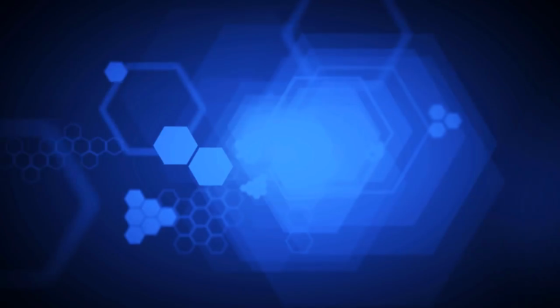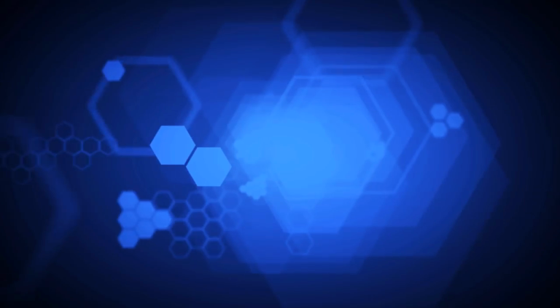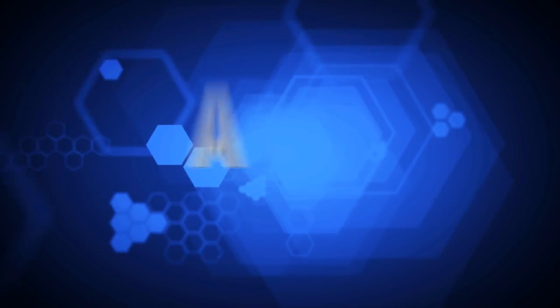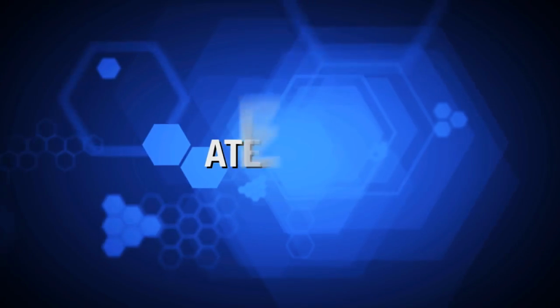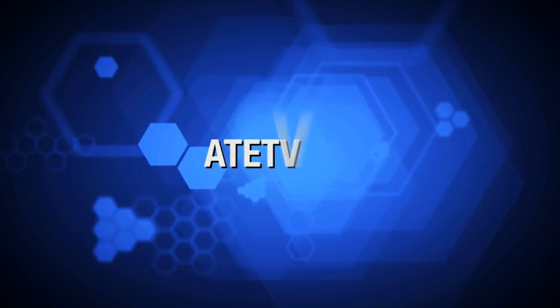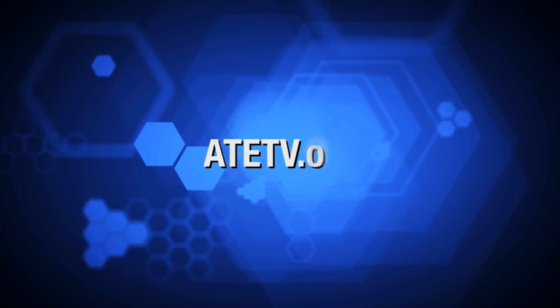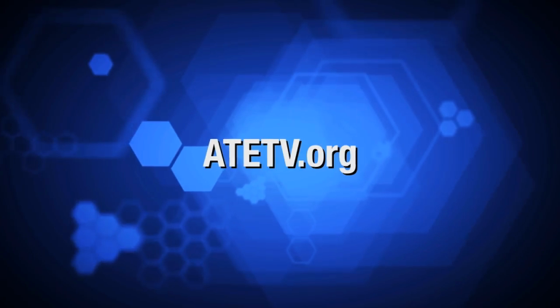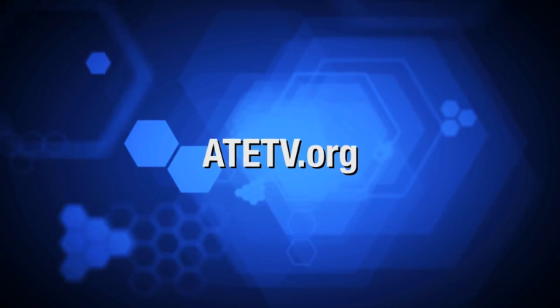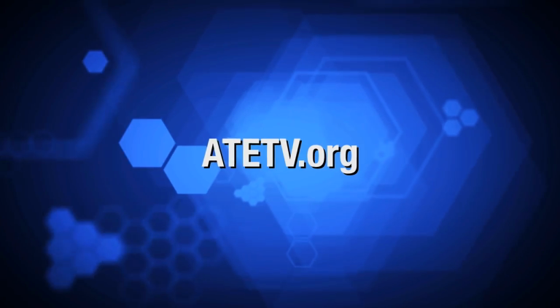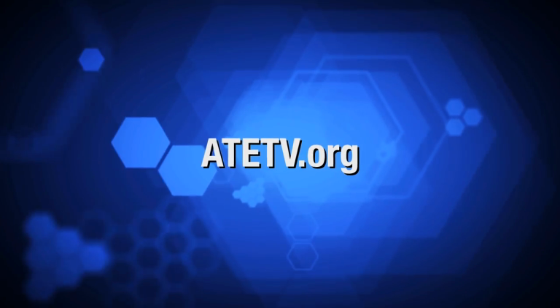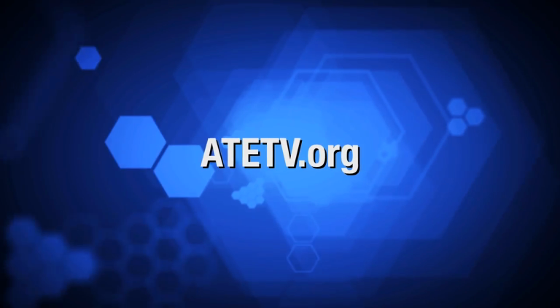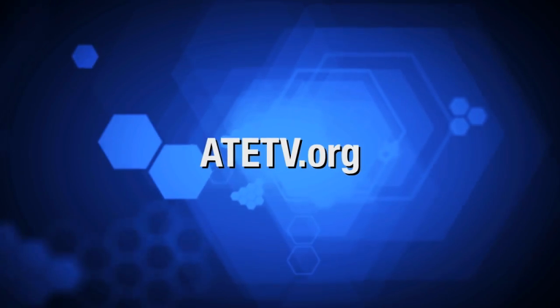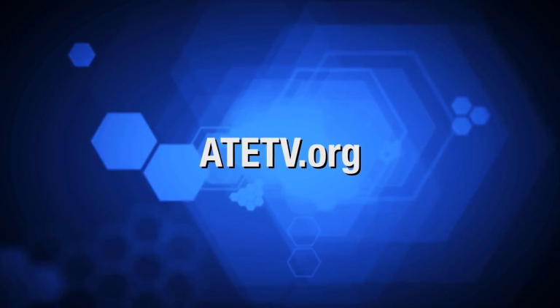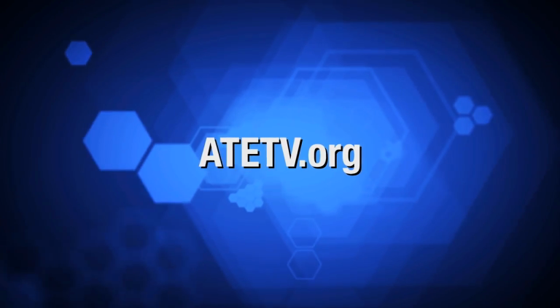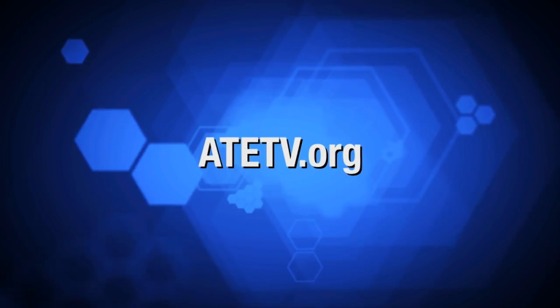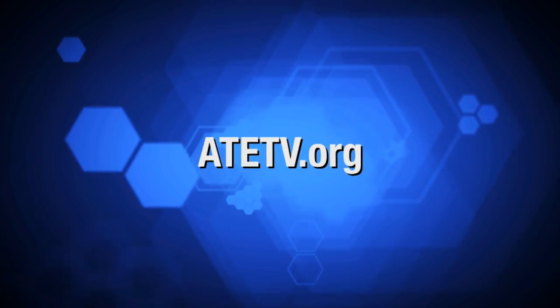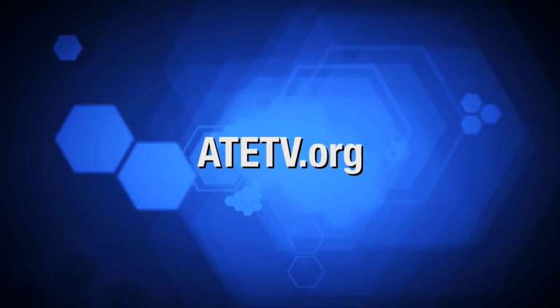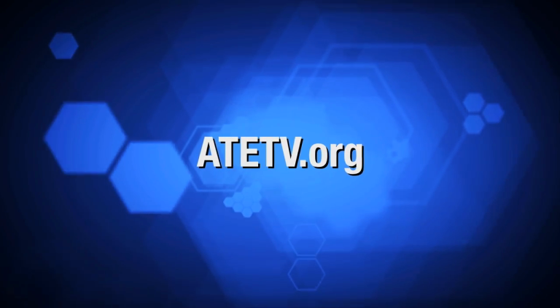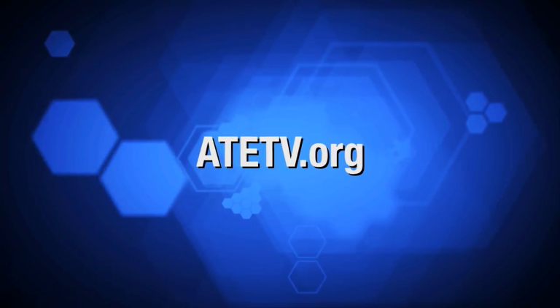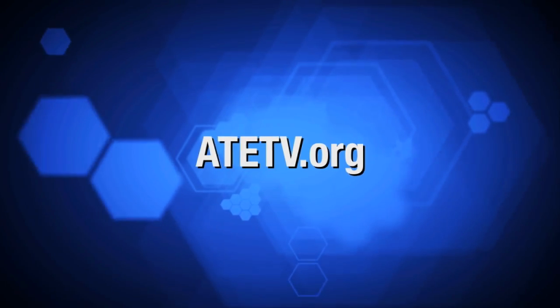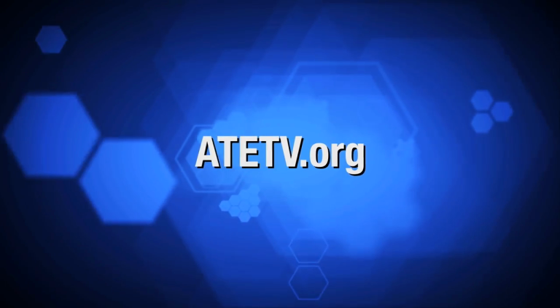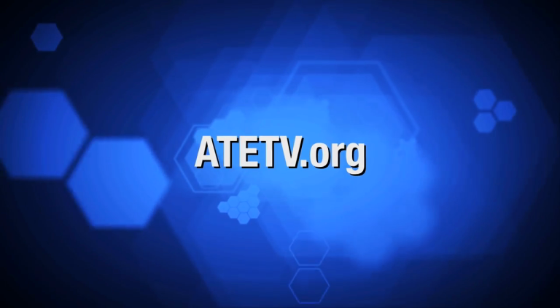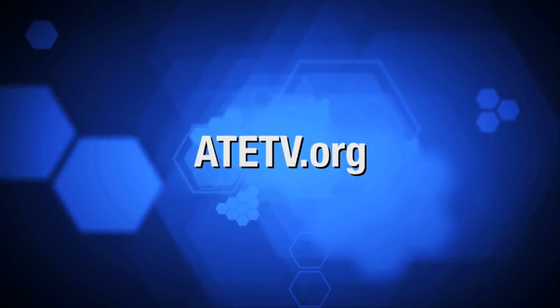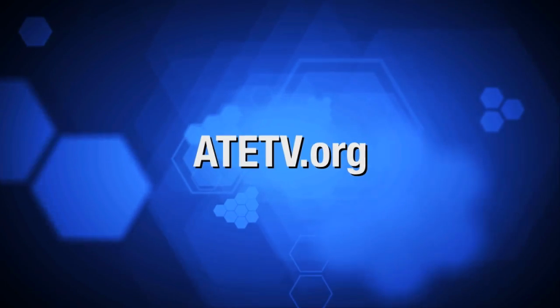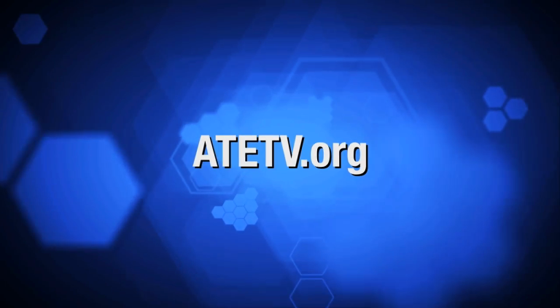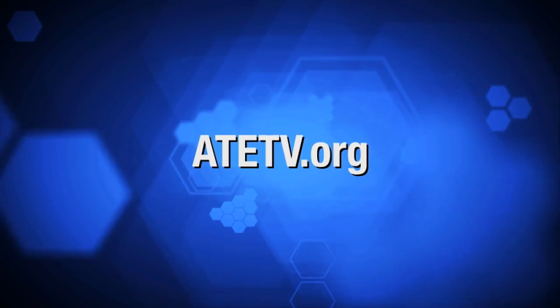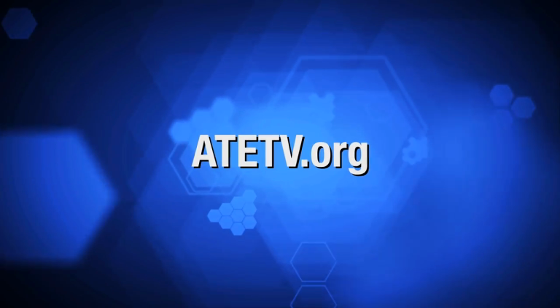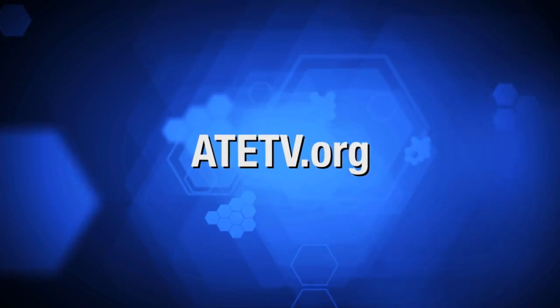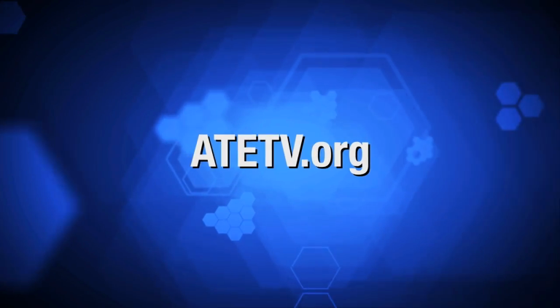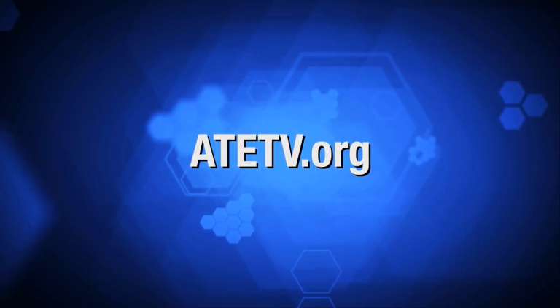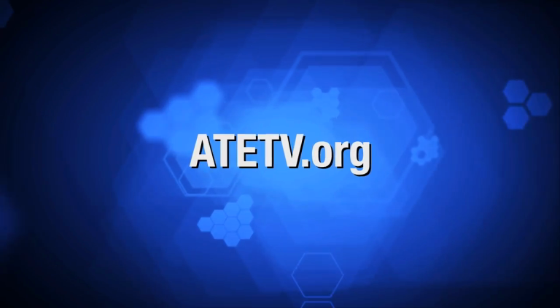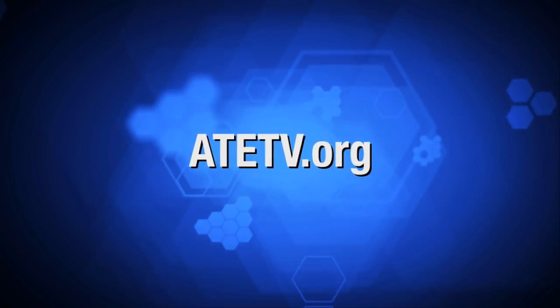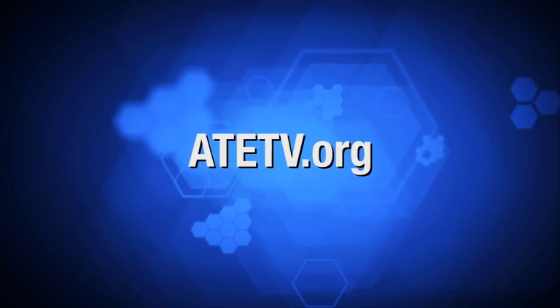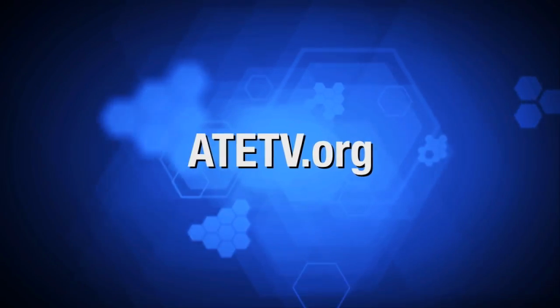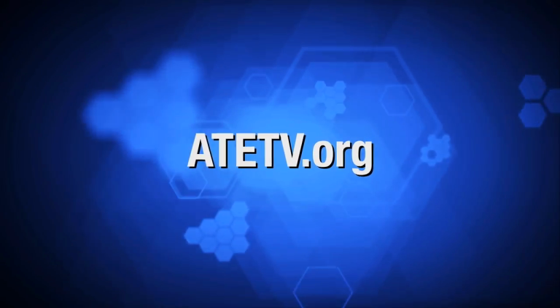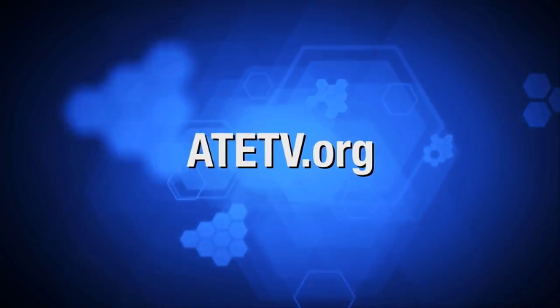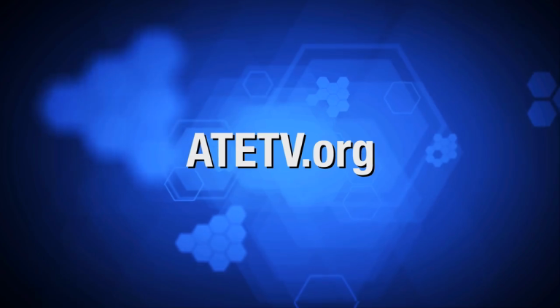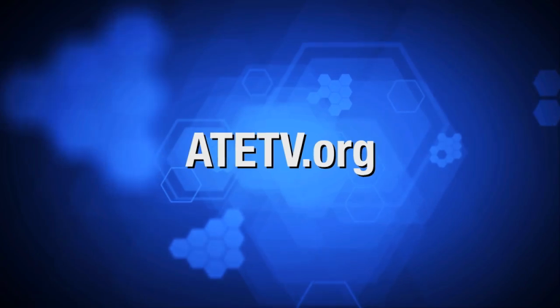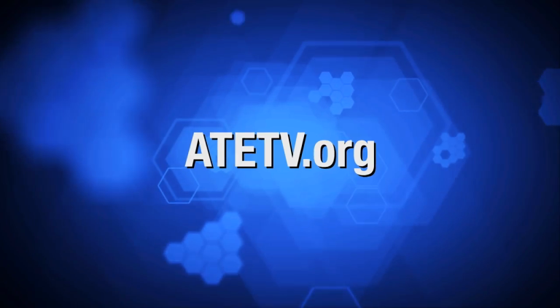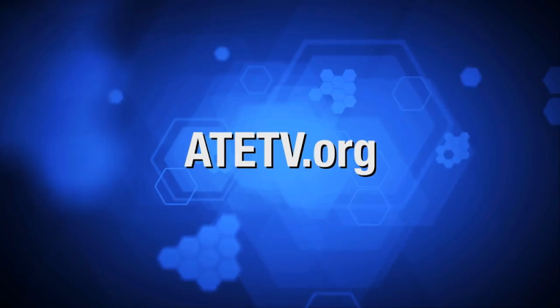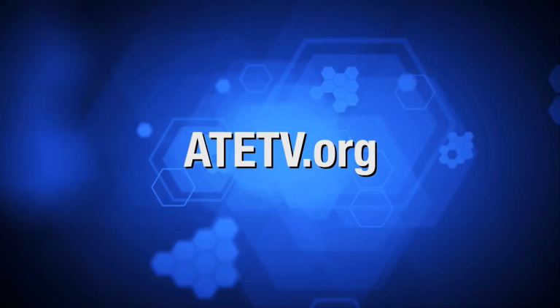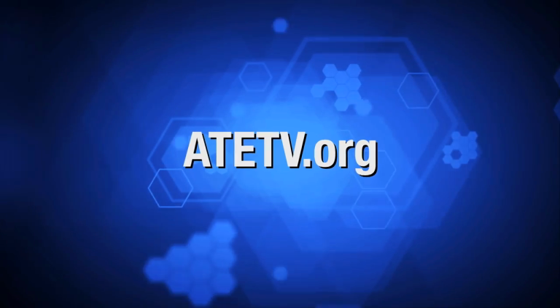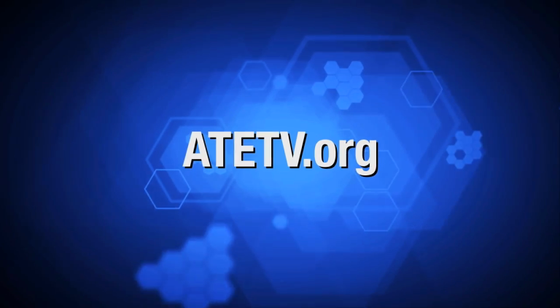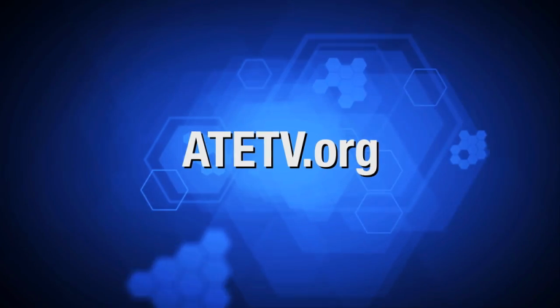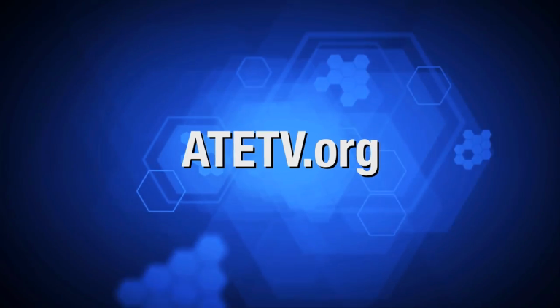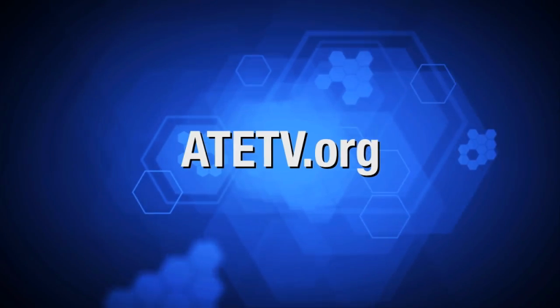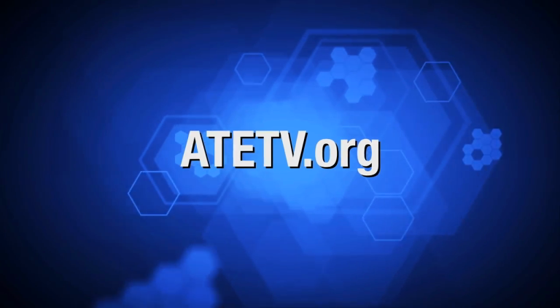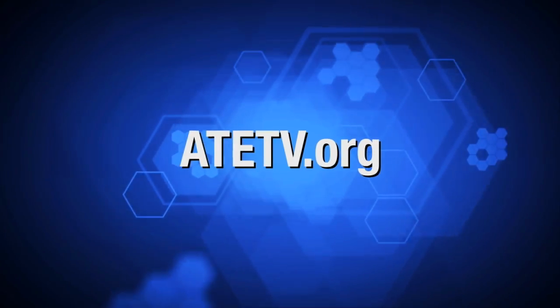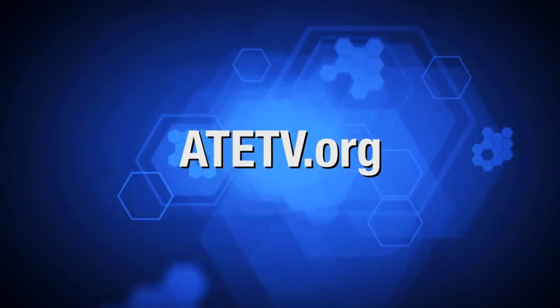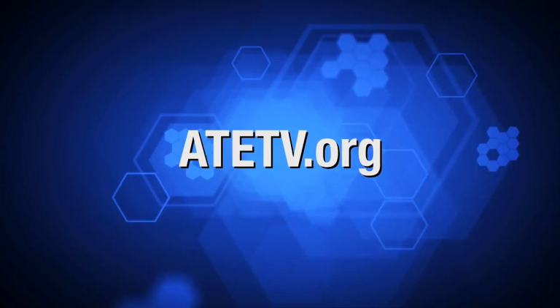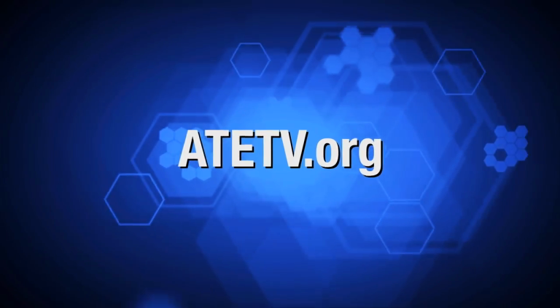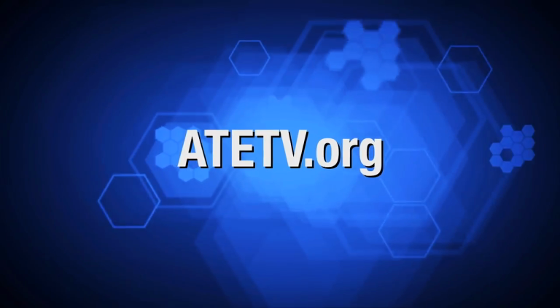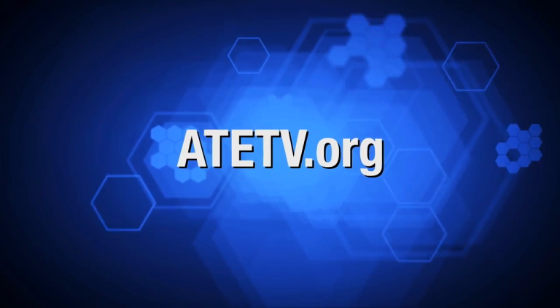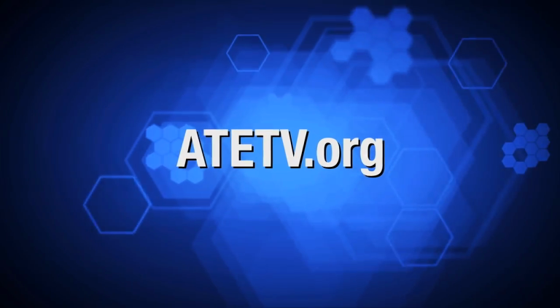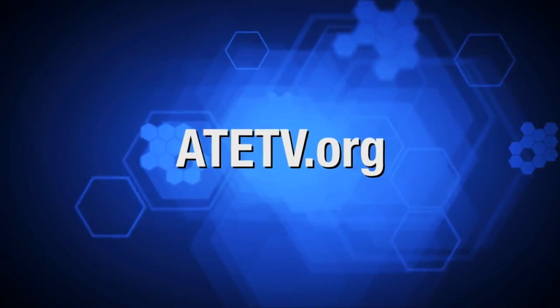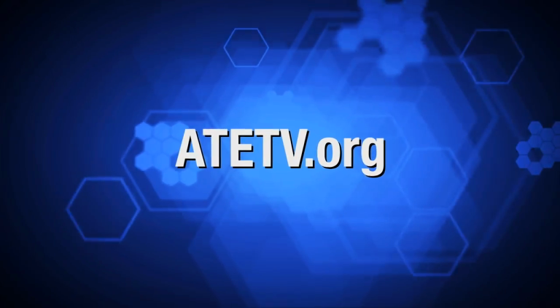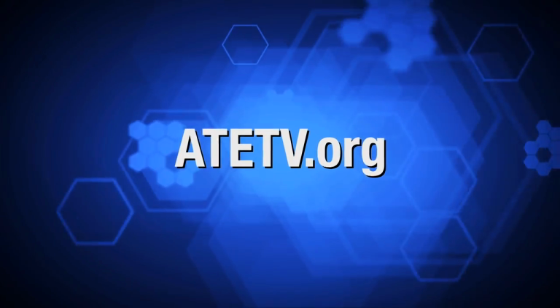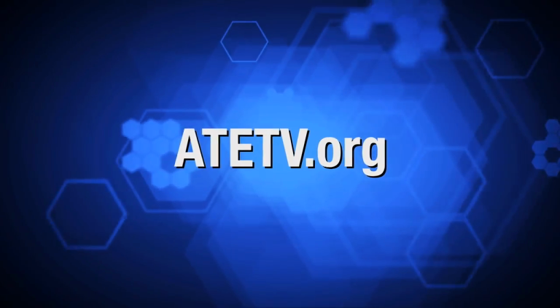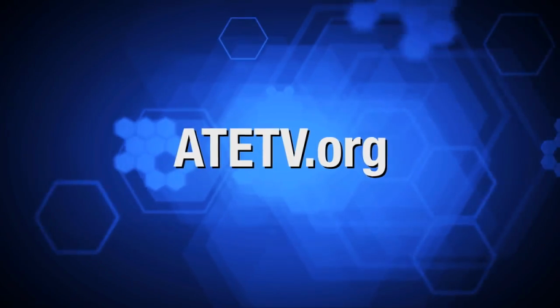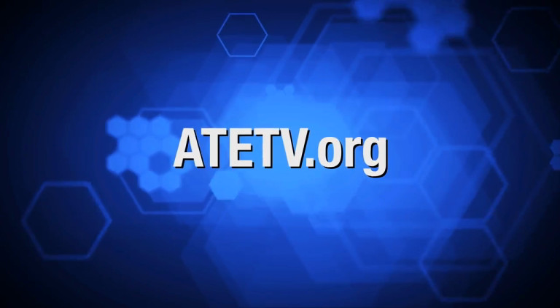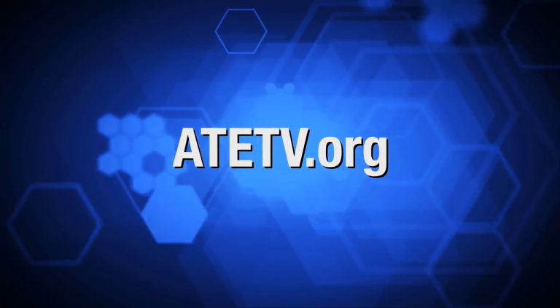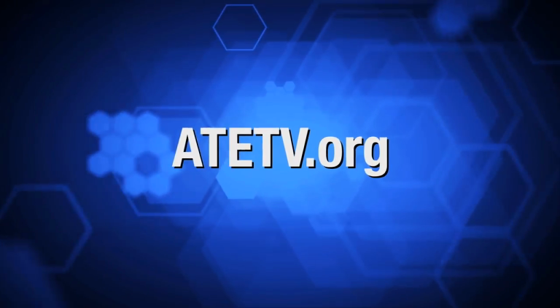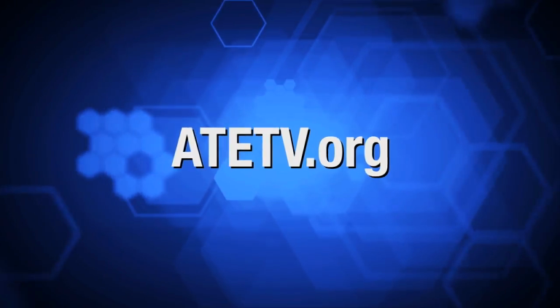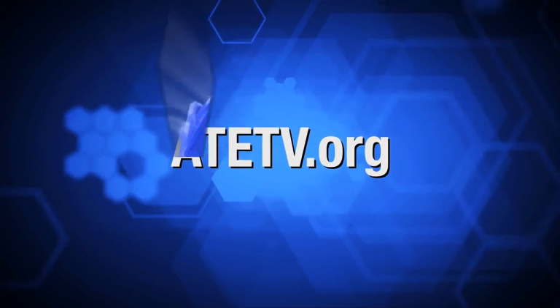For more information on anything you've seen today, explore our website at ATETV.org. Thanks for watchin'.